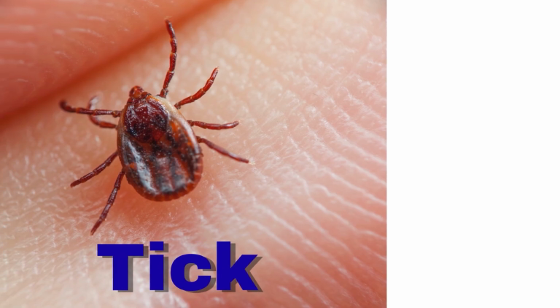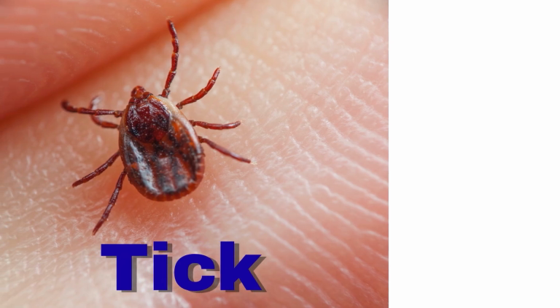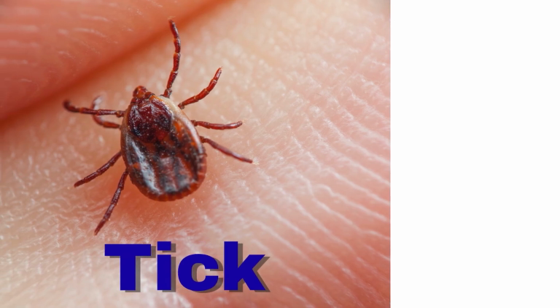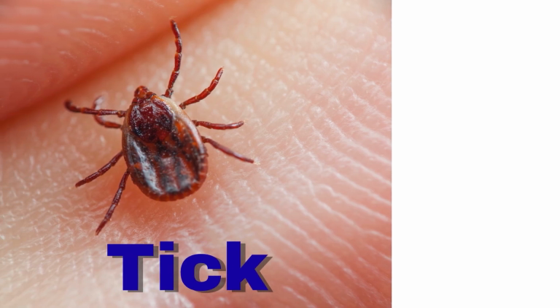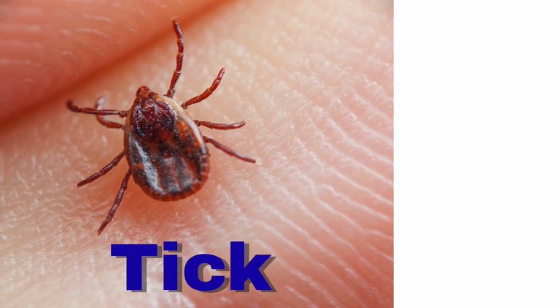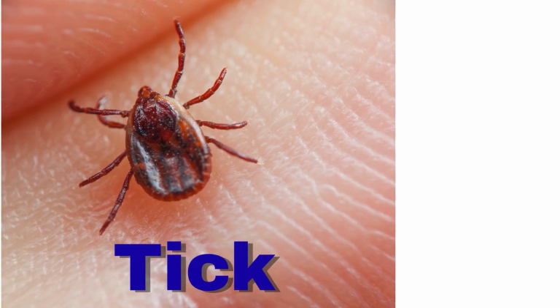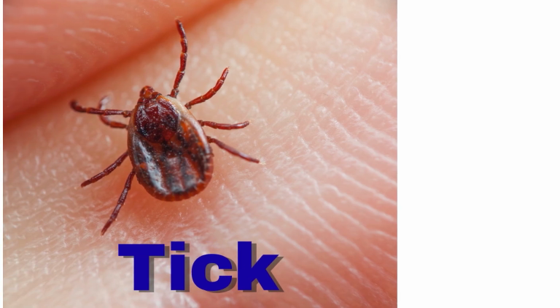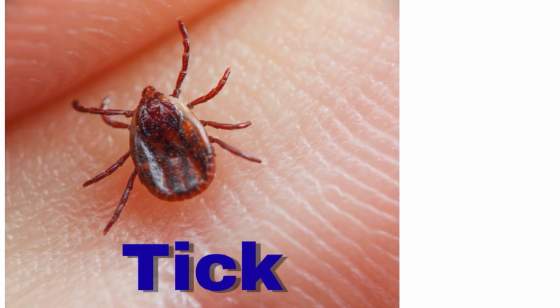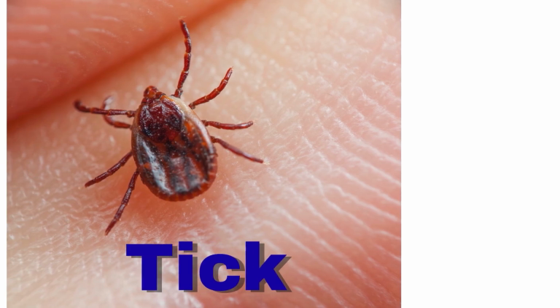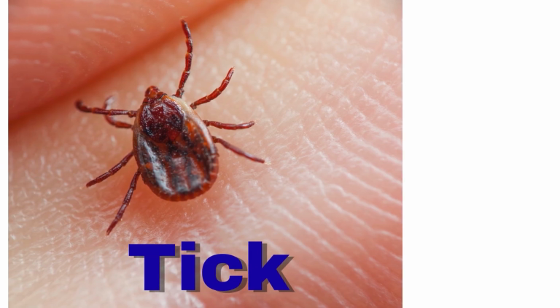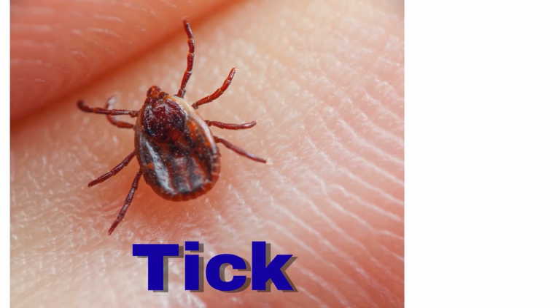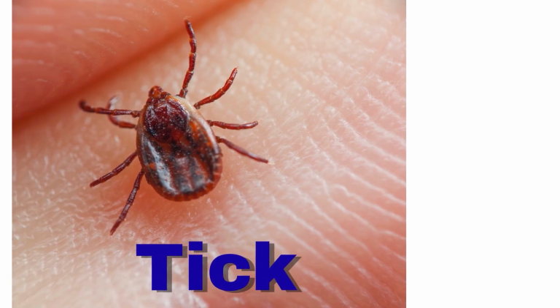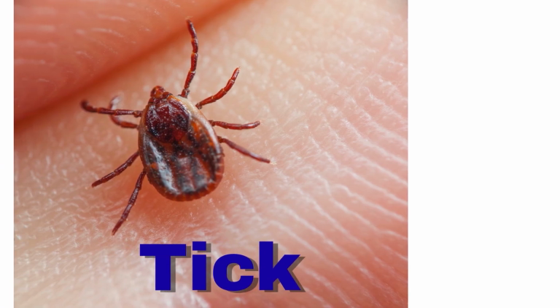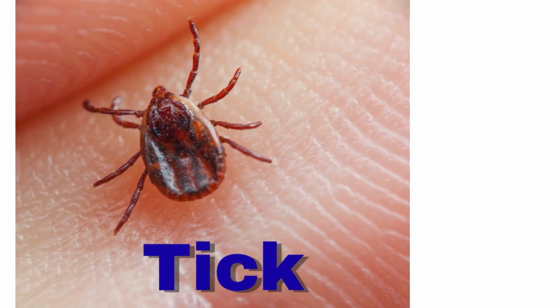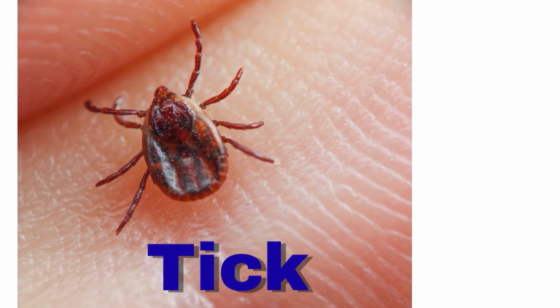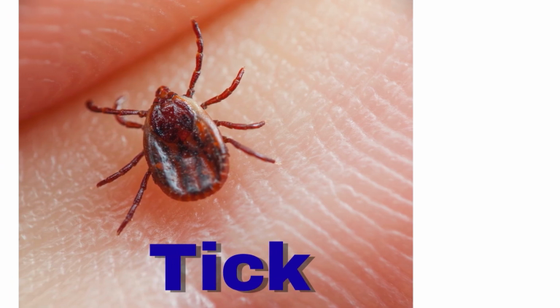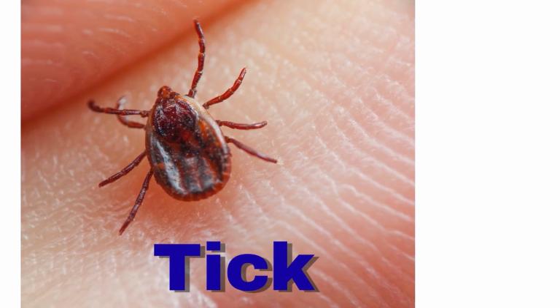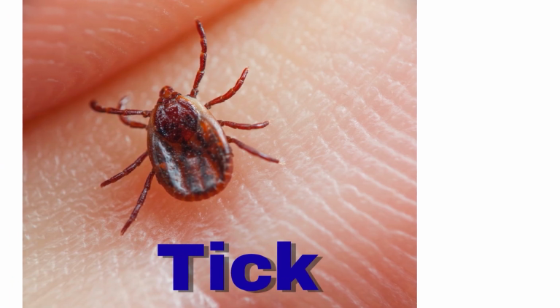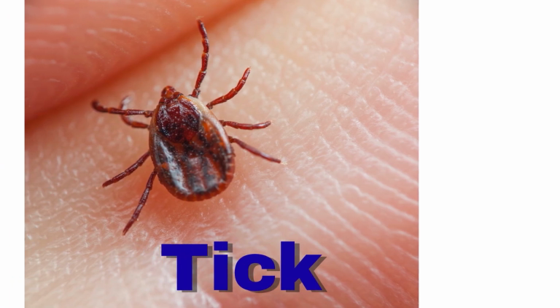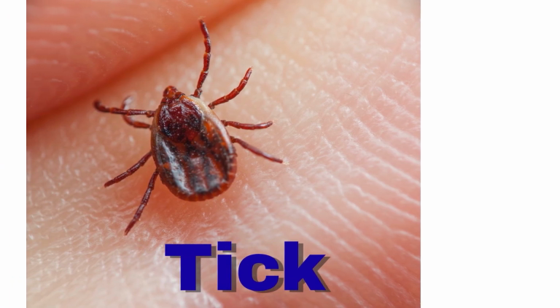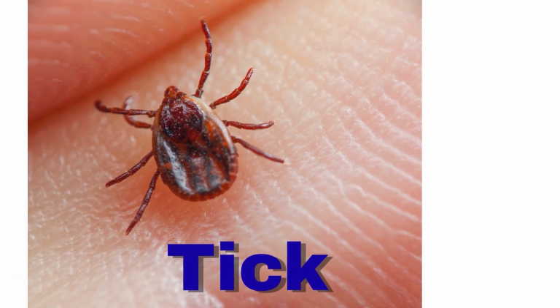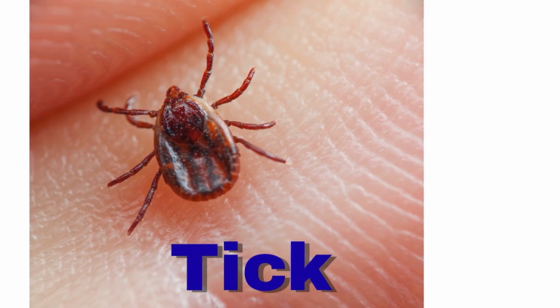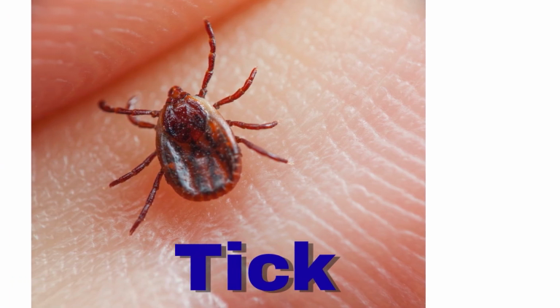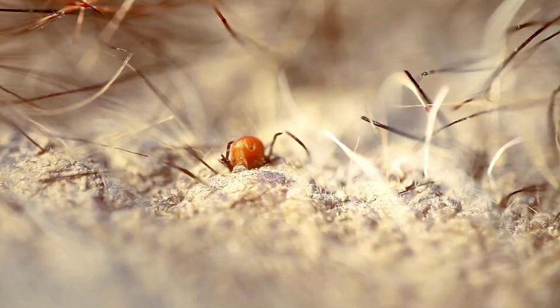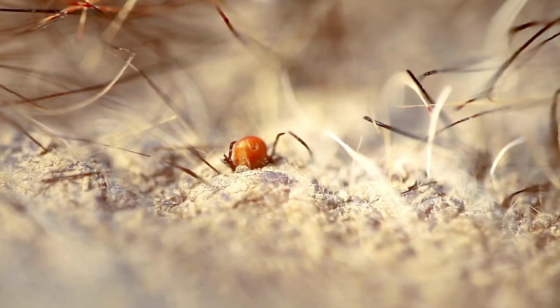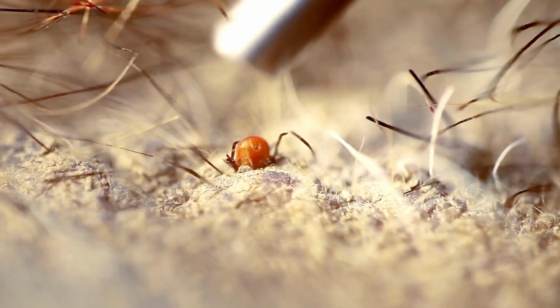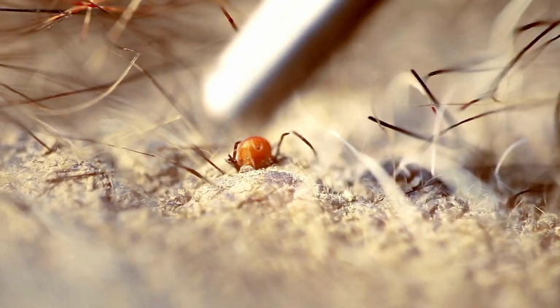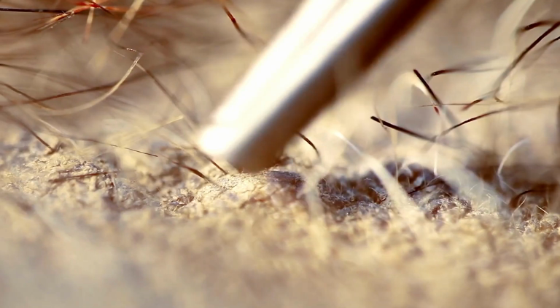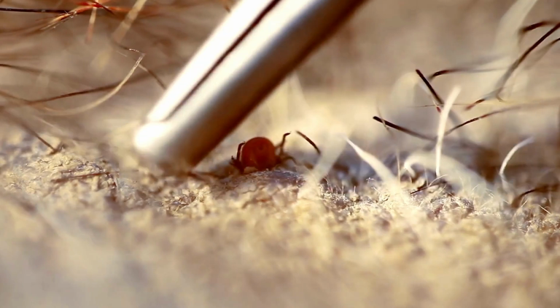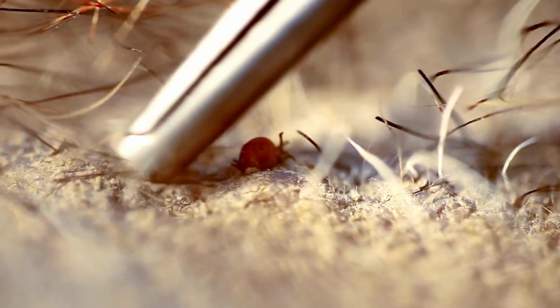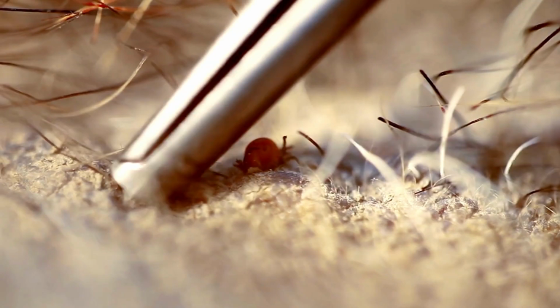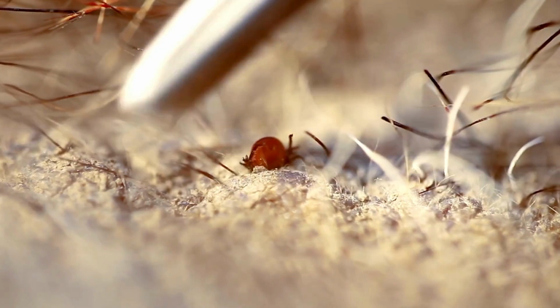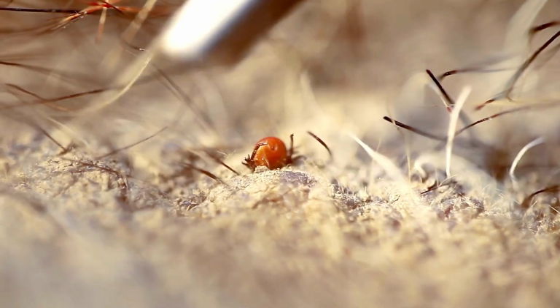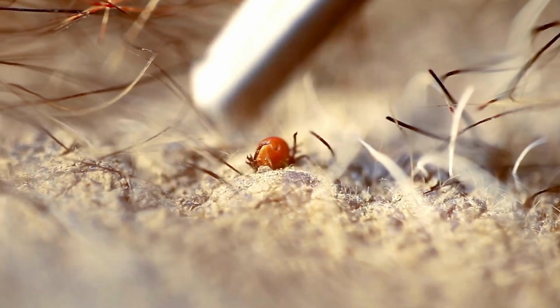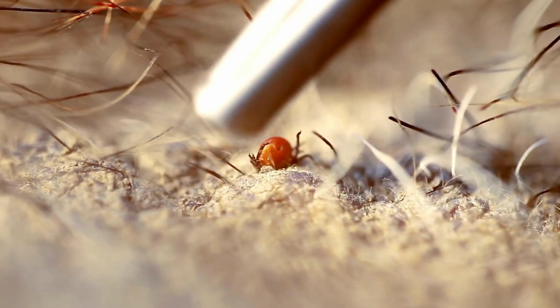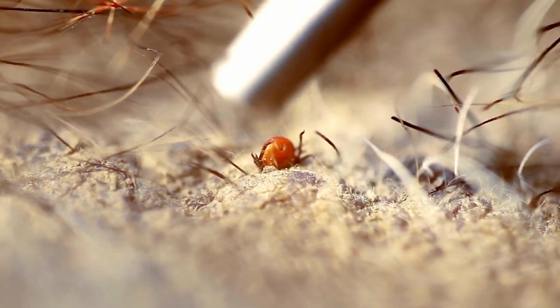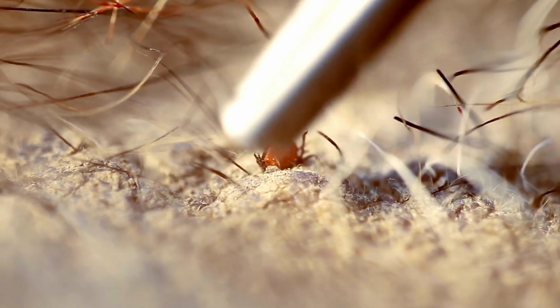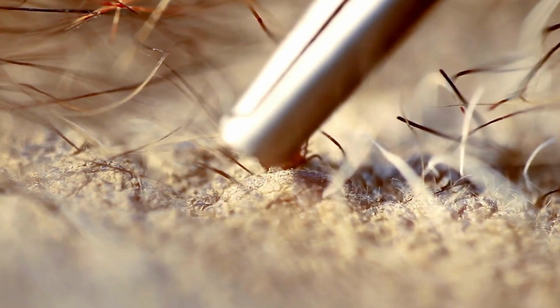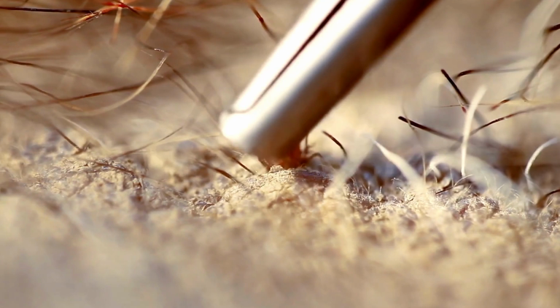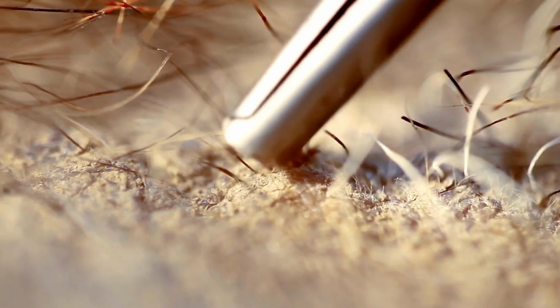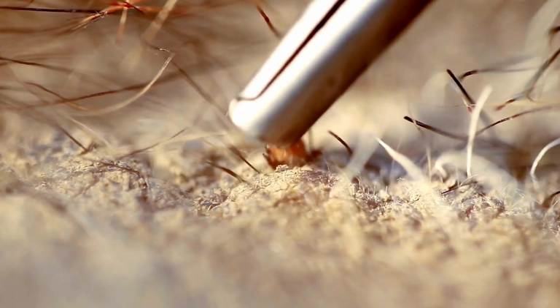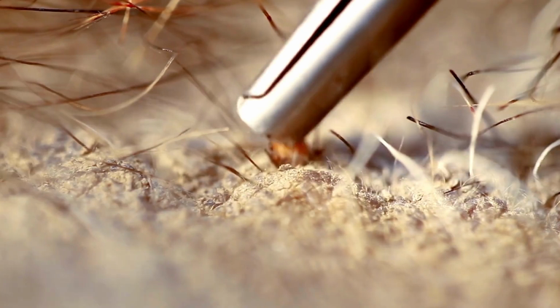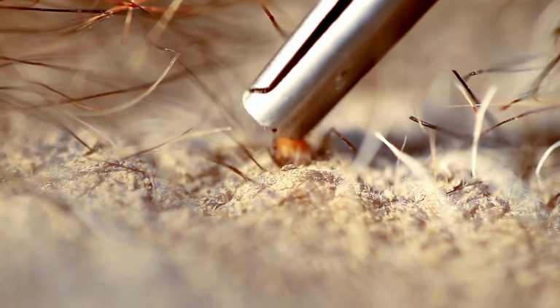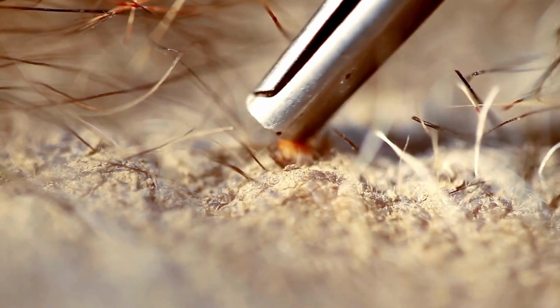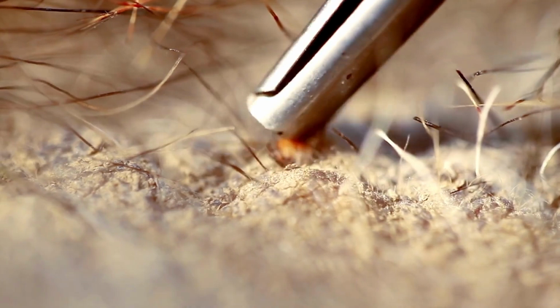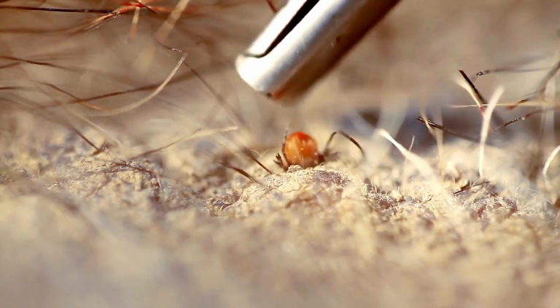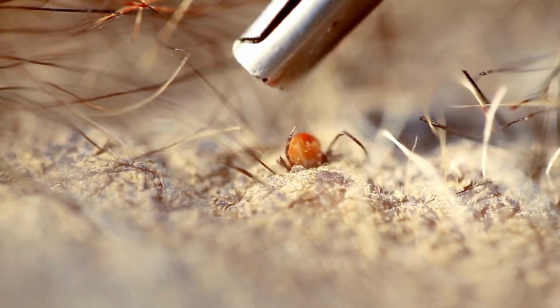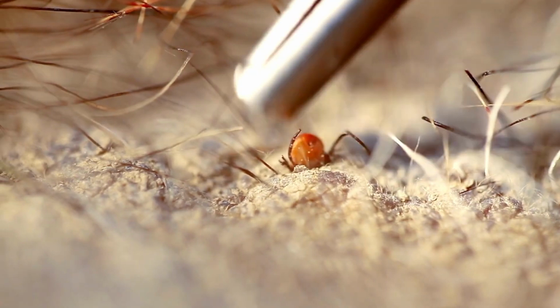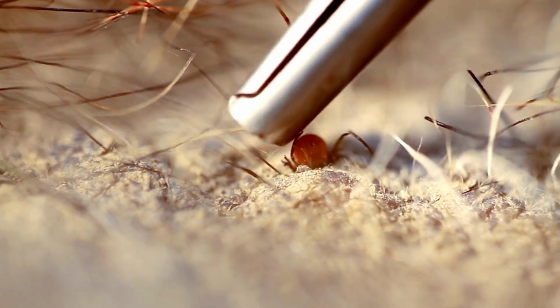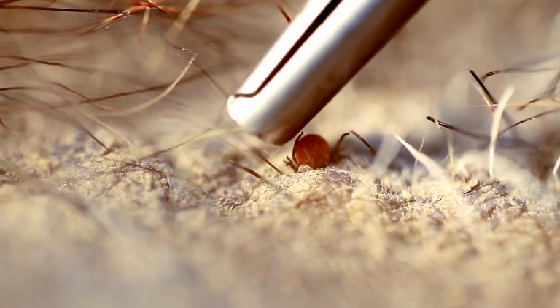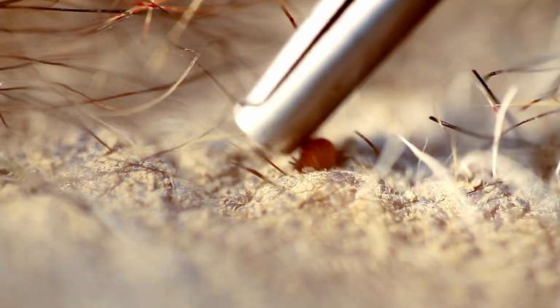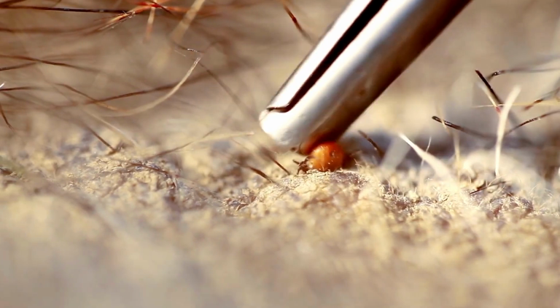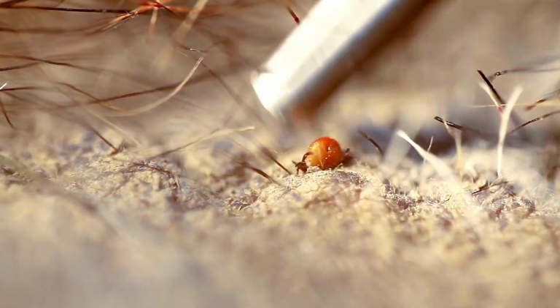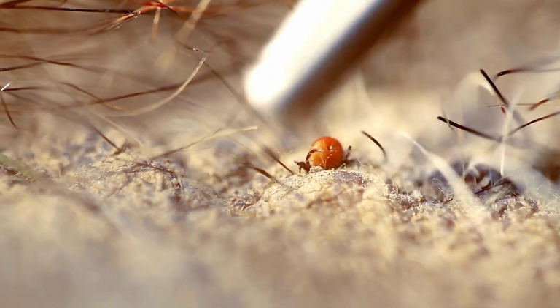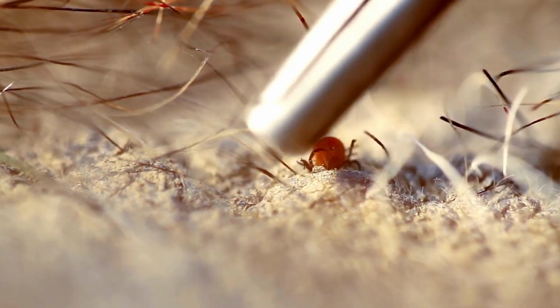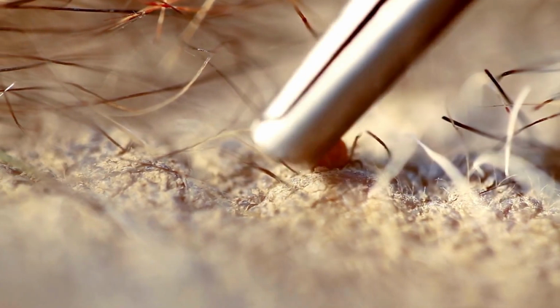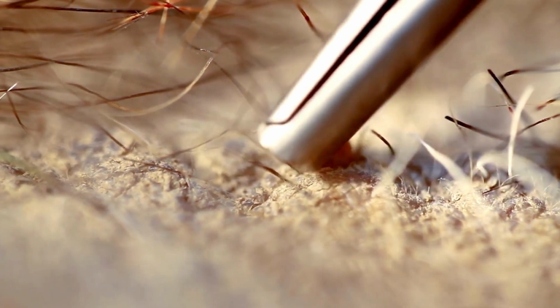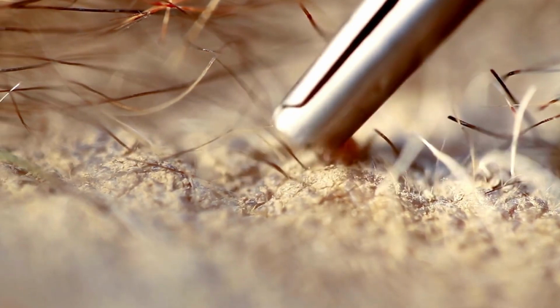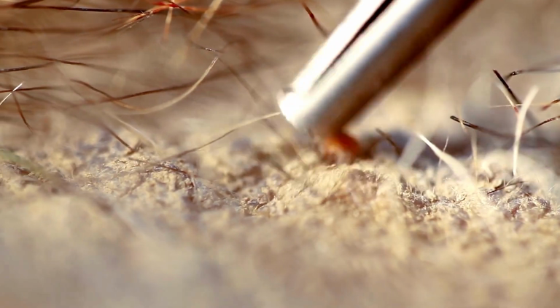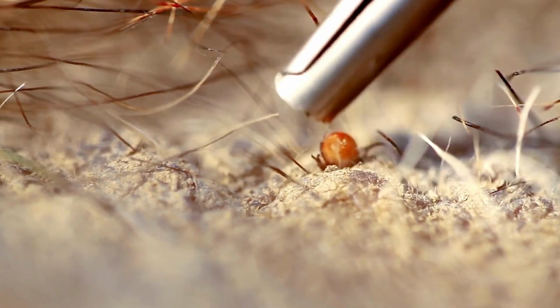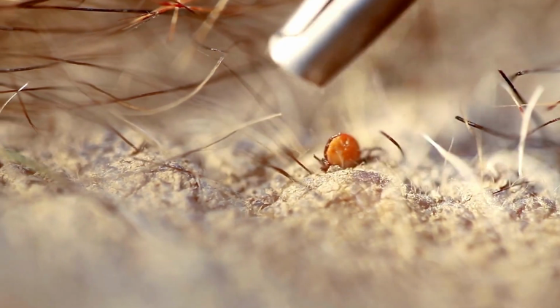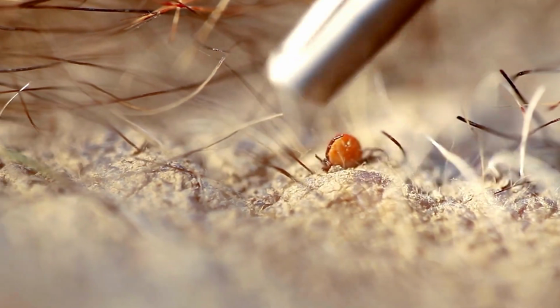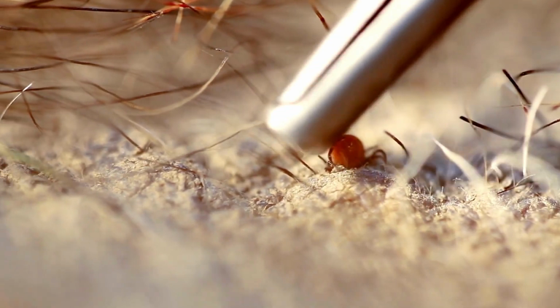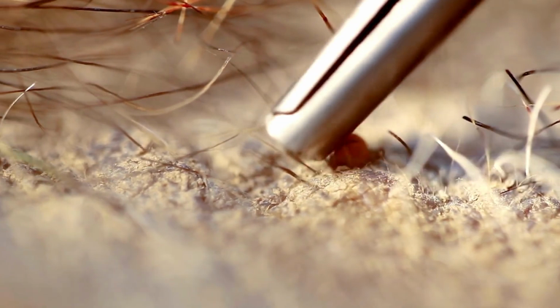Tick. A tick is very small. It bites animals and drinks blood.